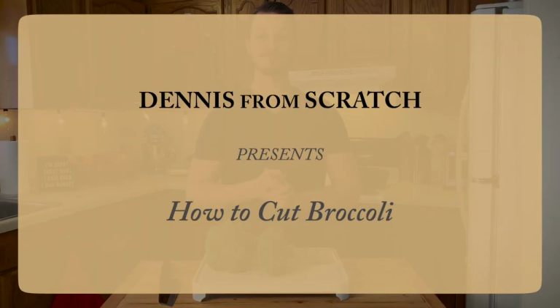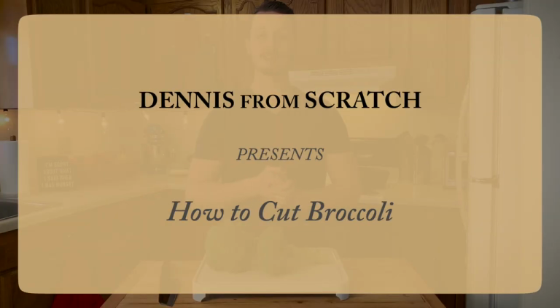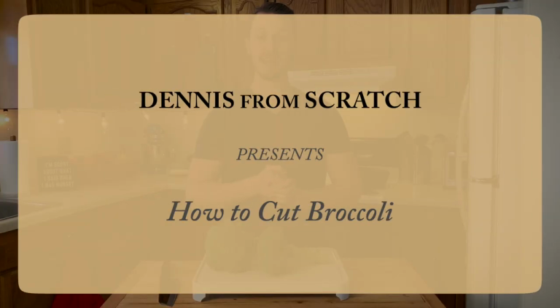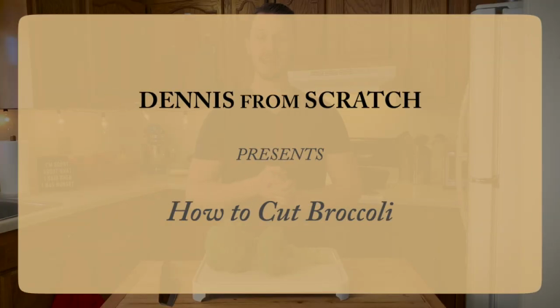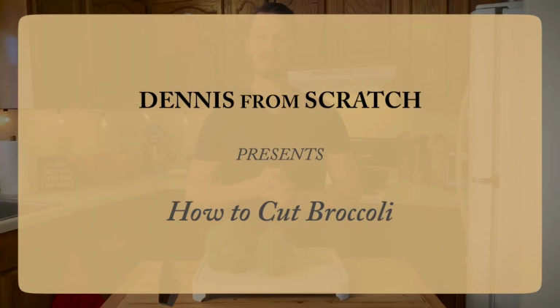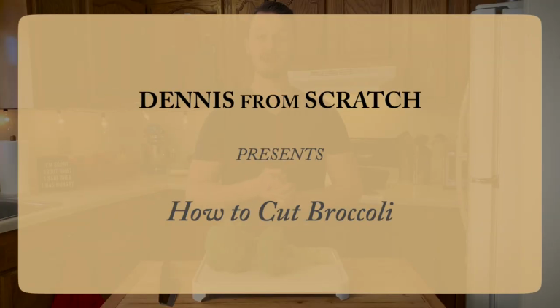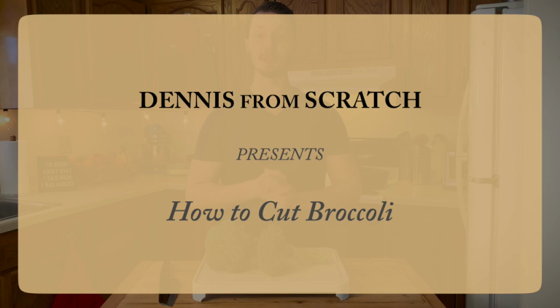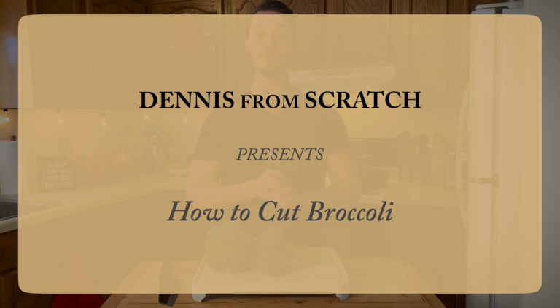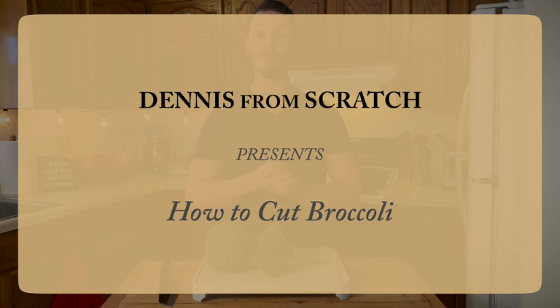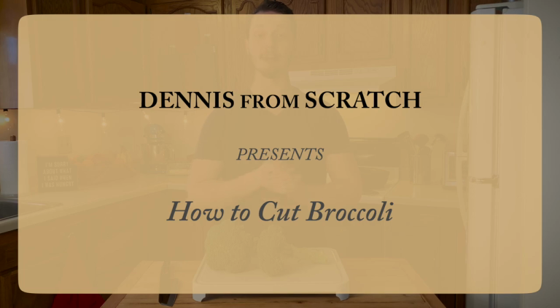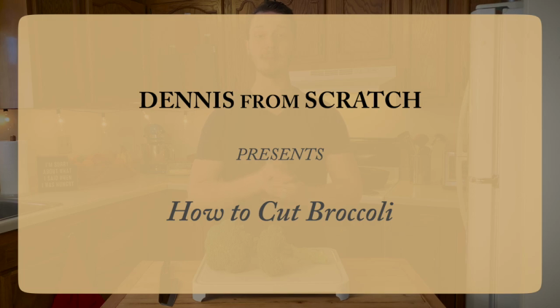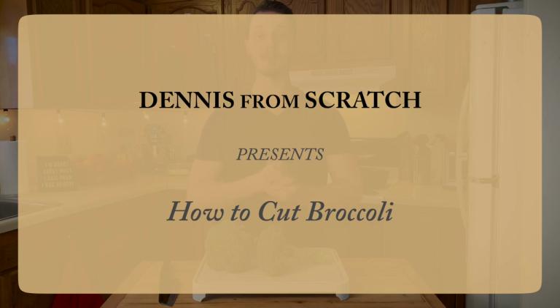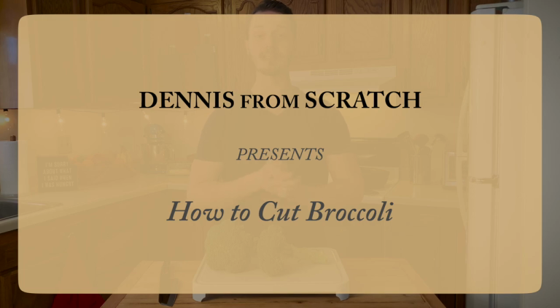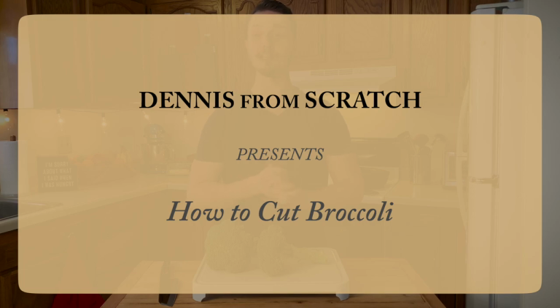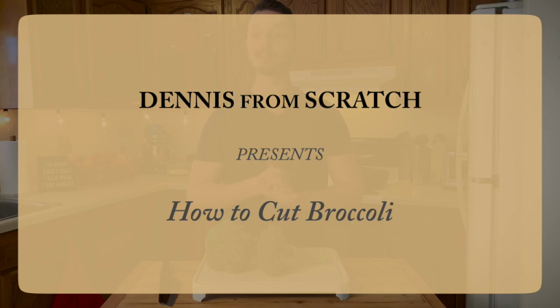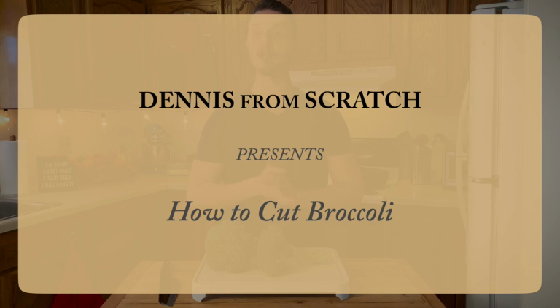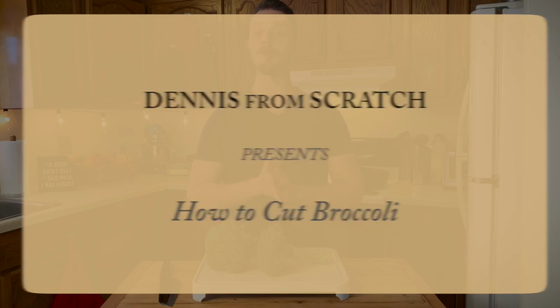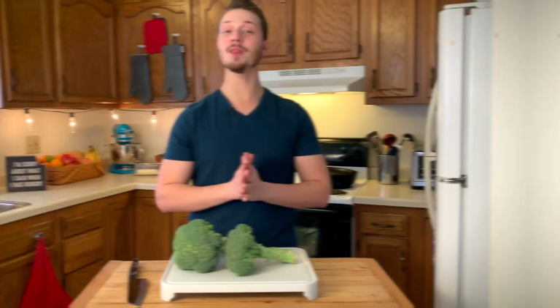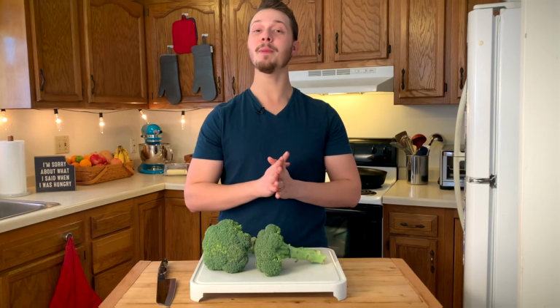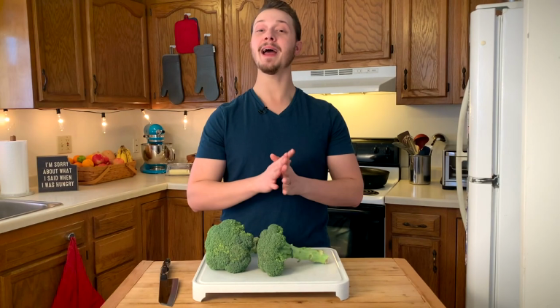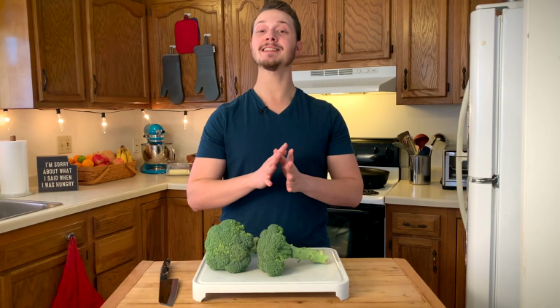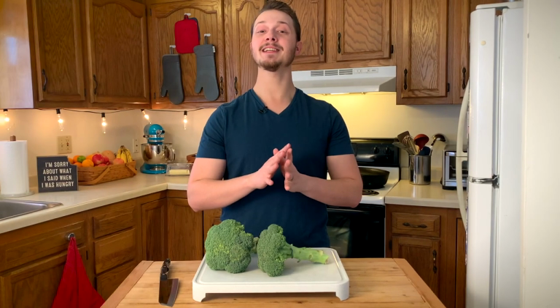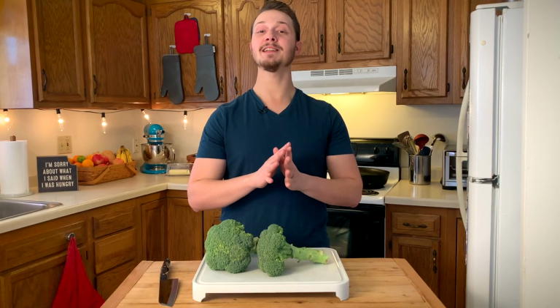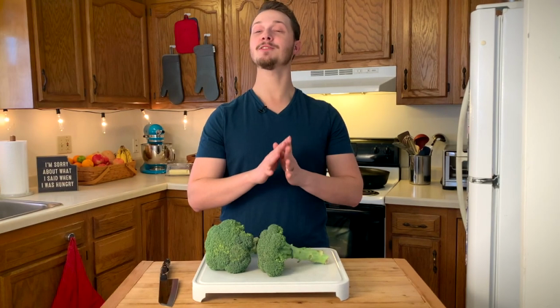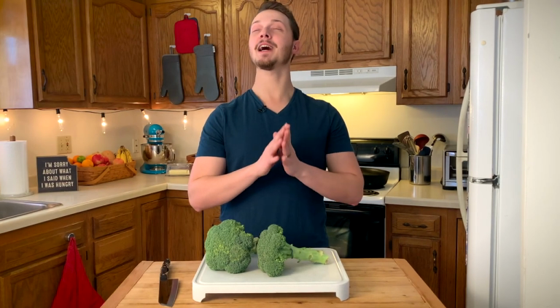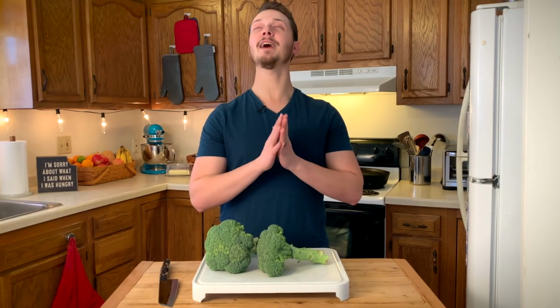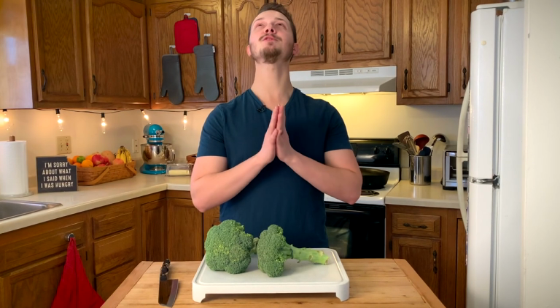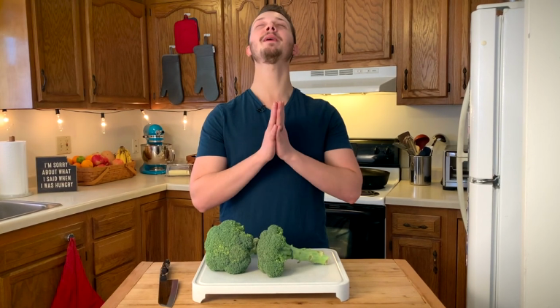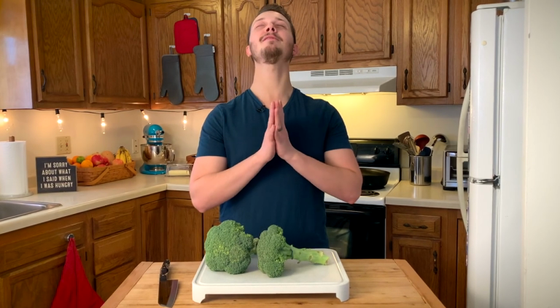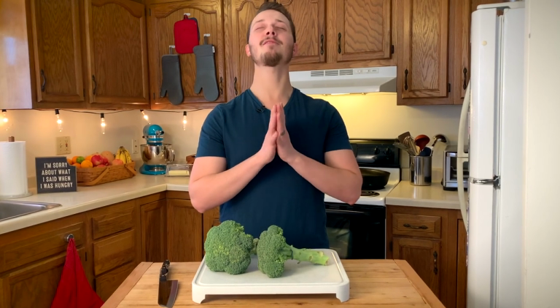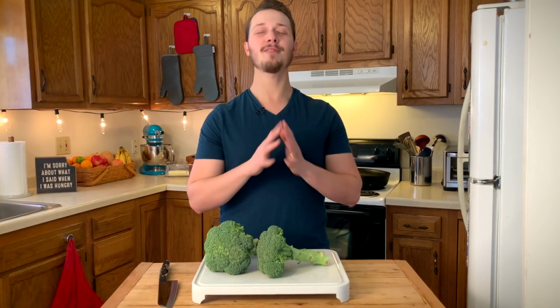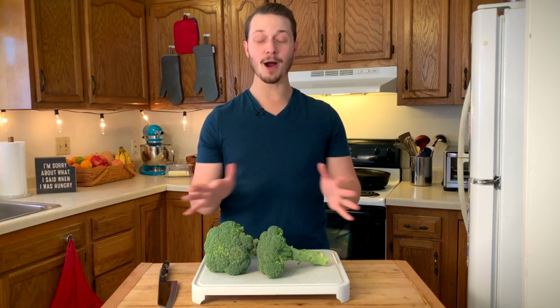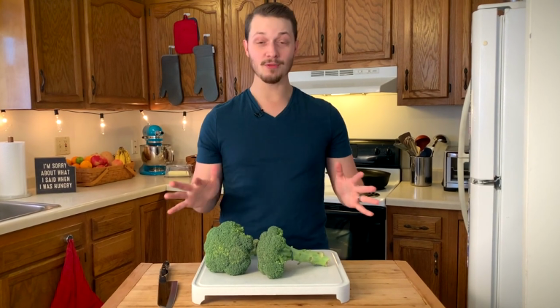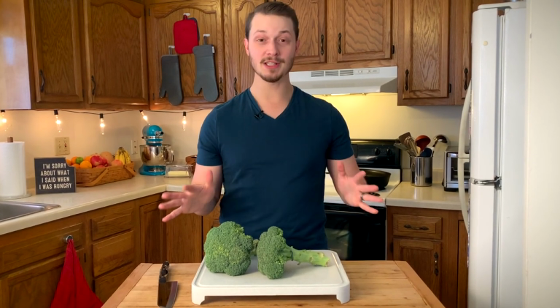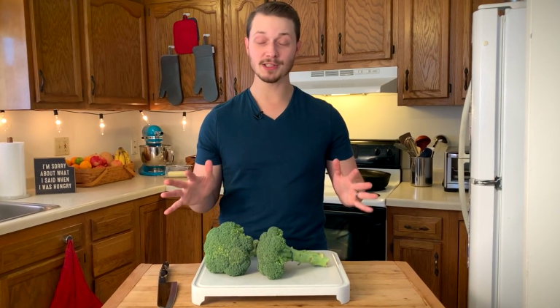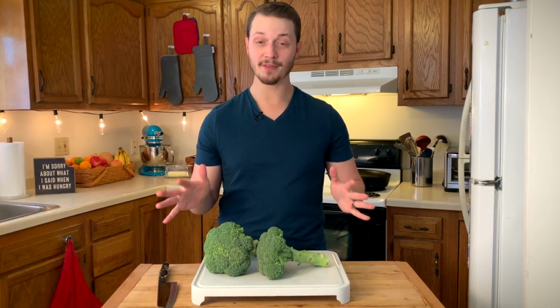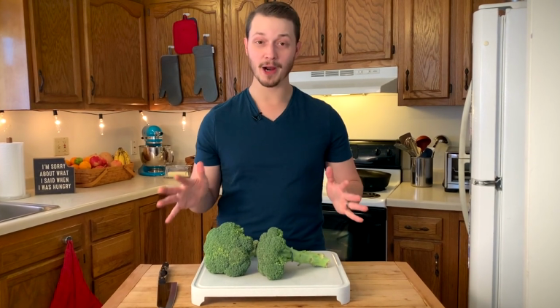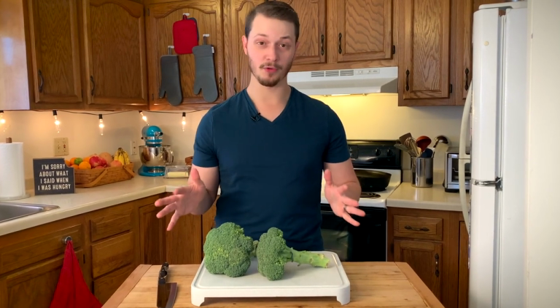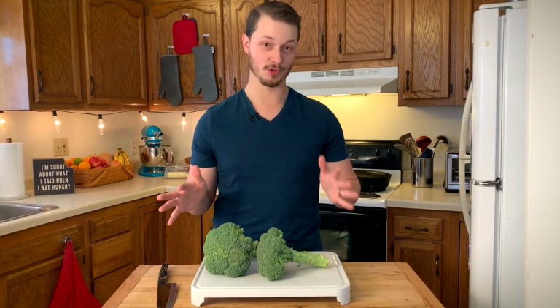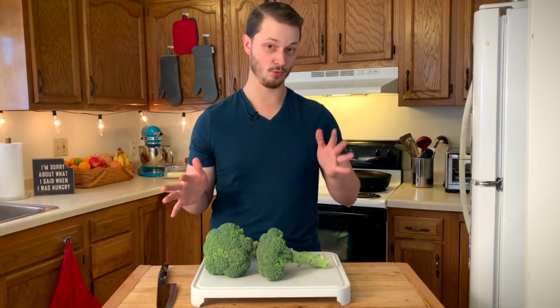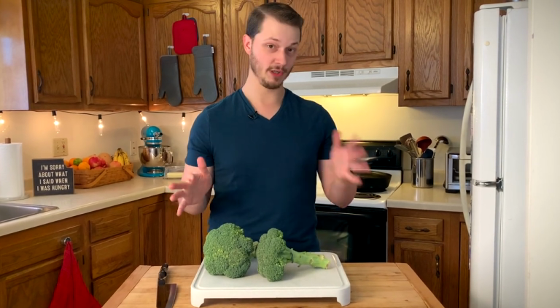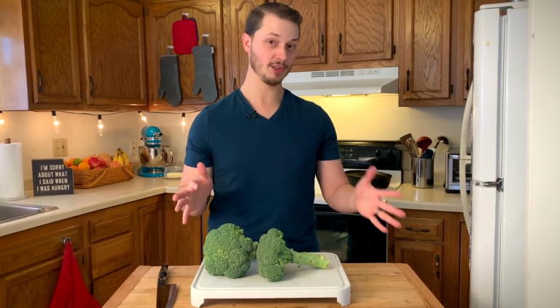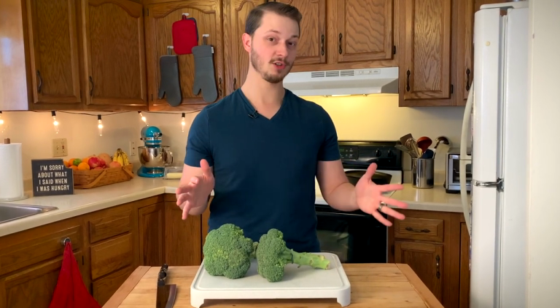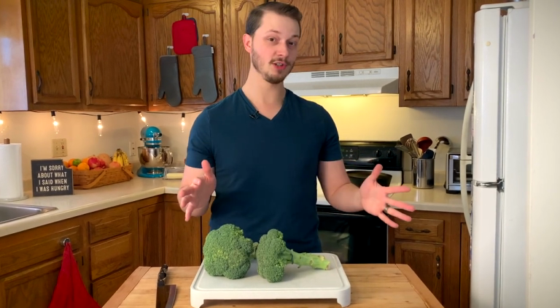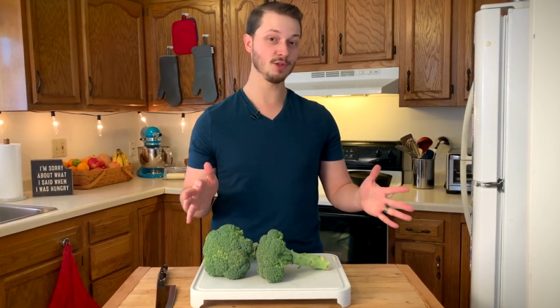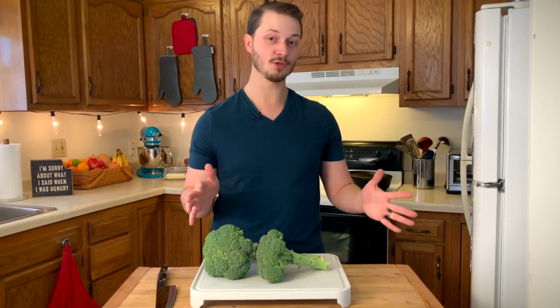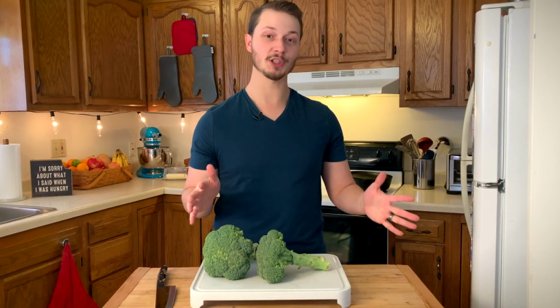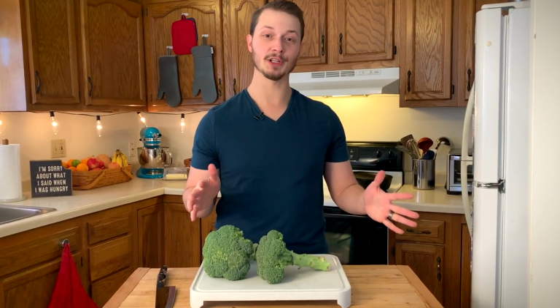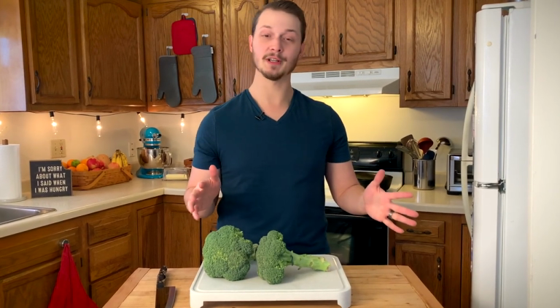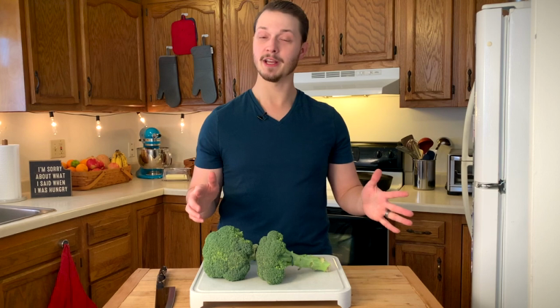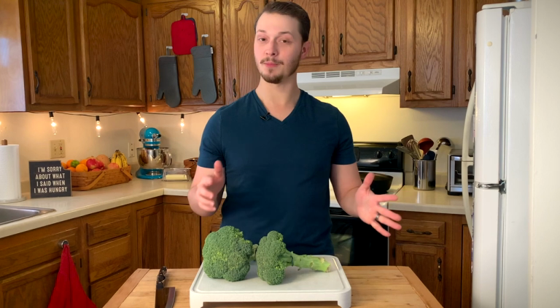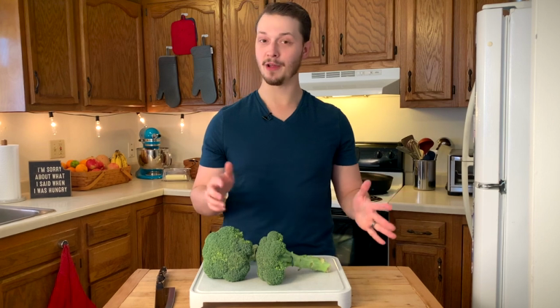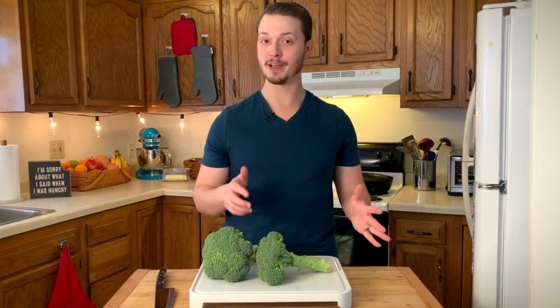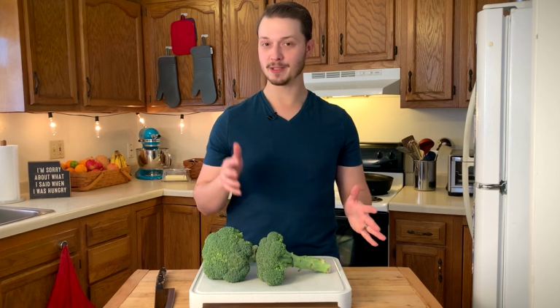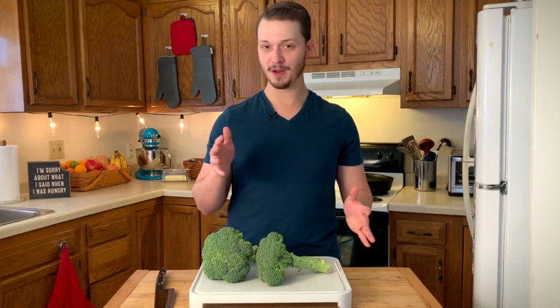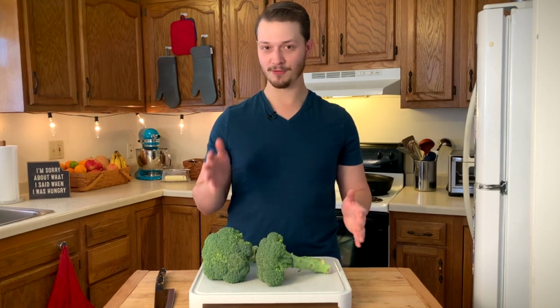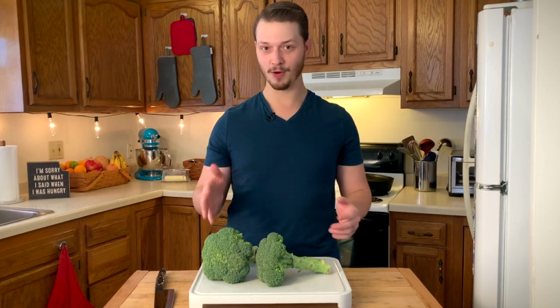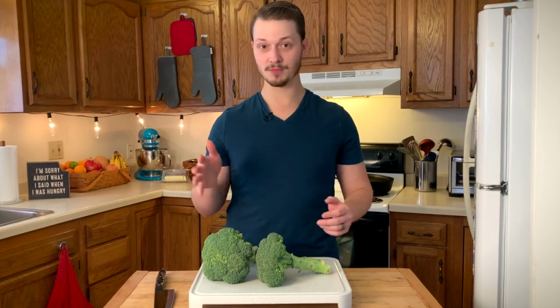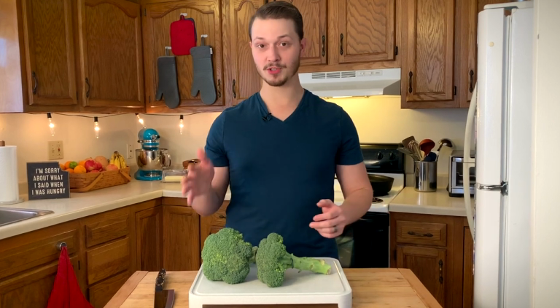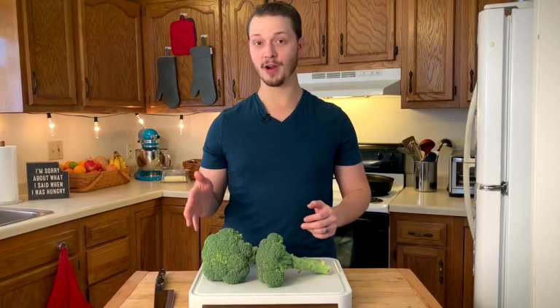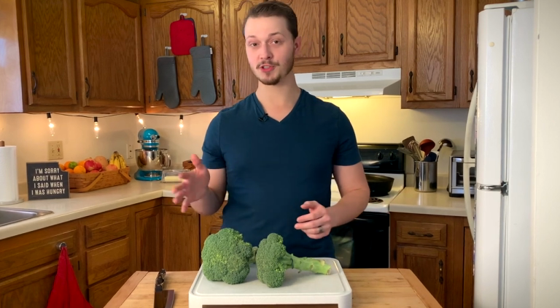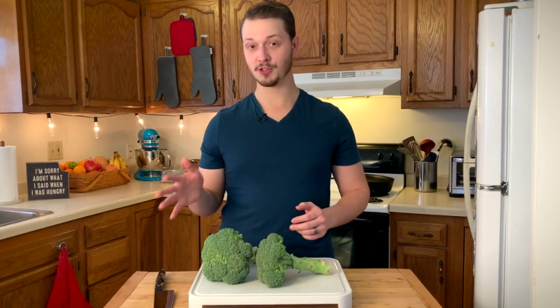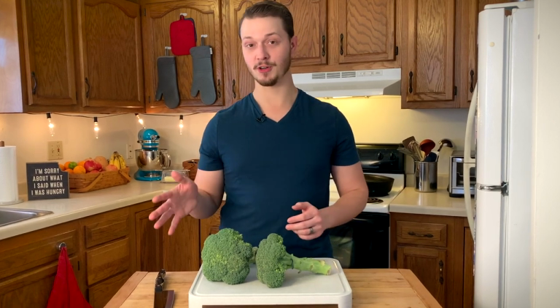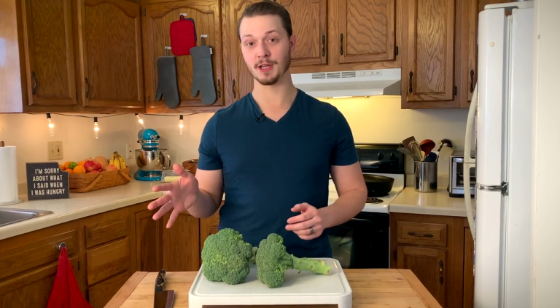Hey everybody, my name is Dennis and over the past 10 years, I've spent thousands of hours researching nutrition and applying it to my from-scratch cooking.